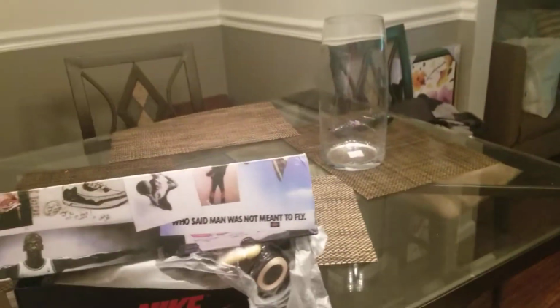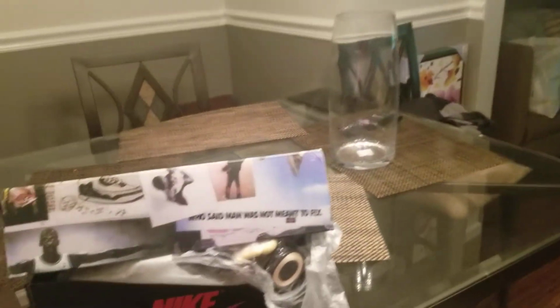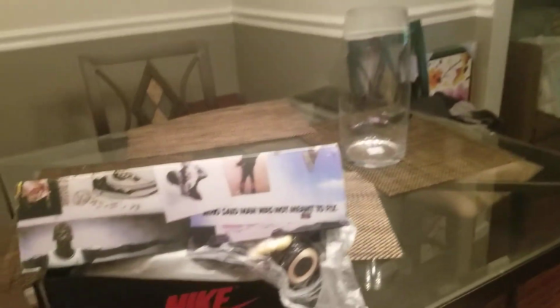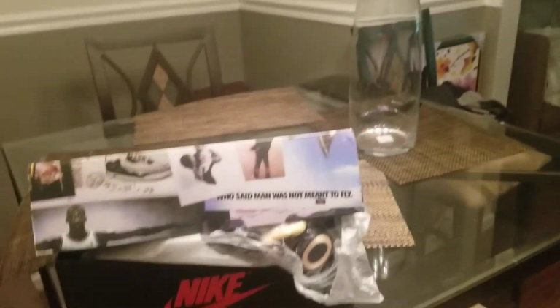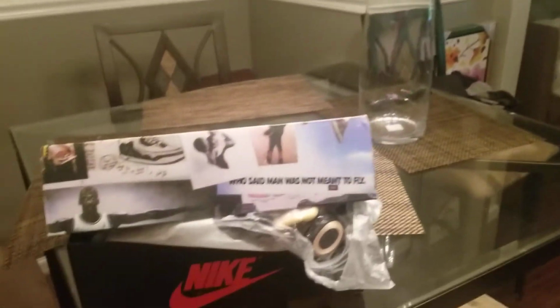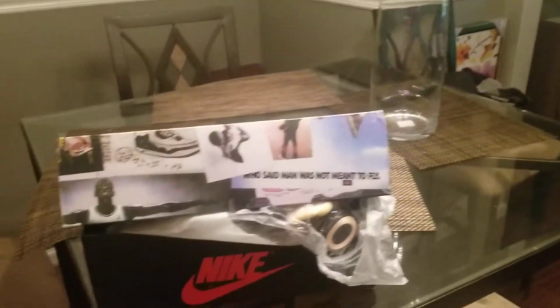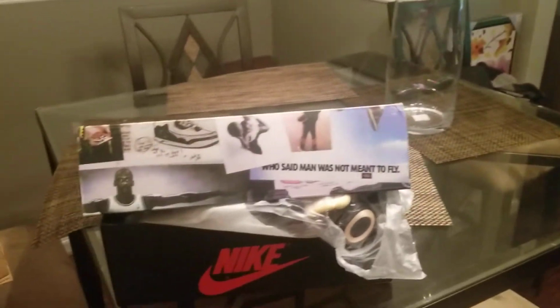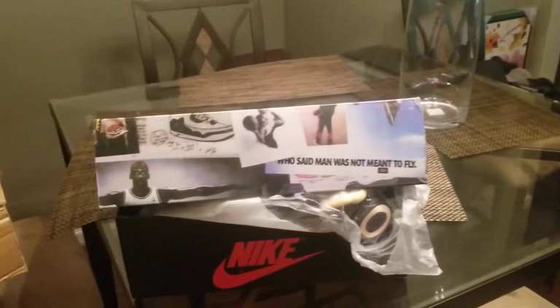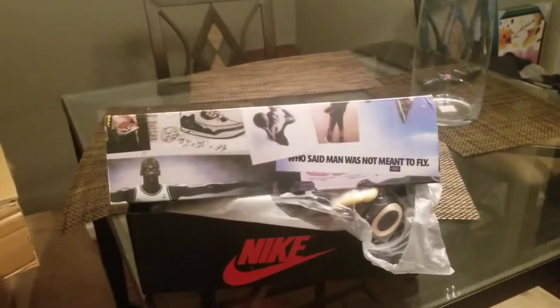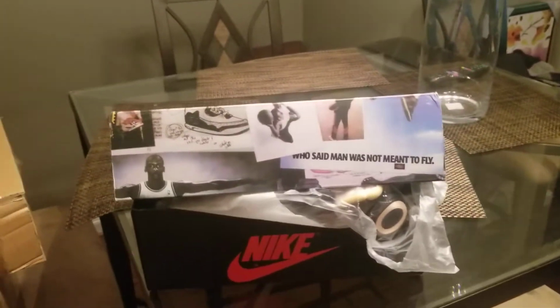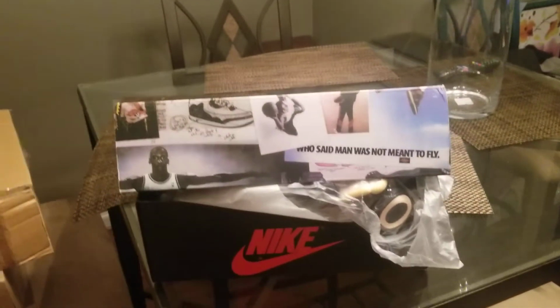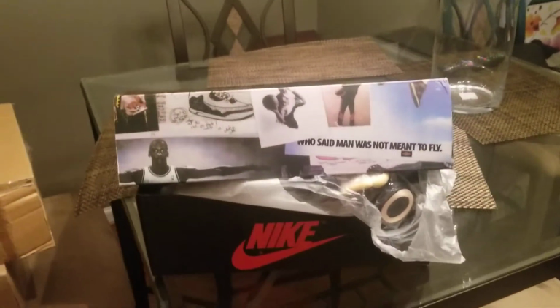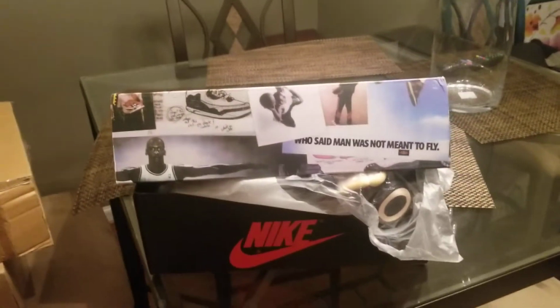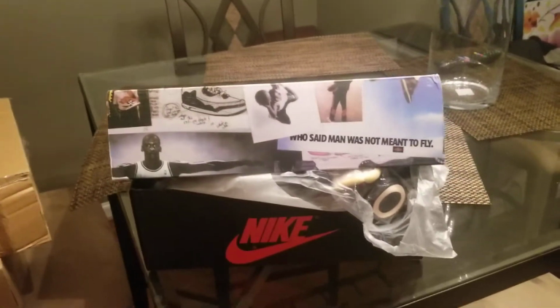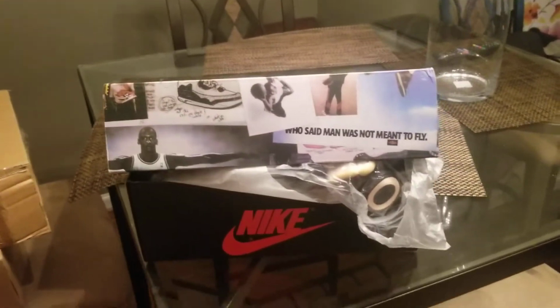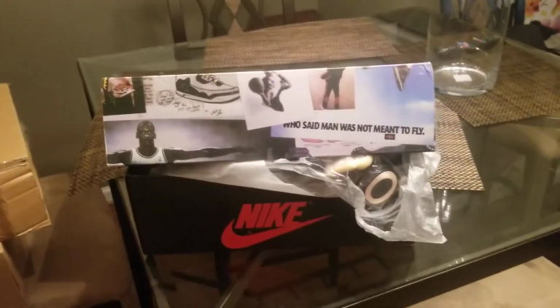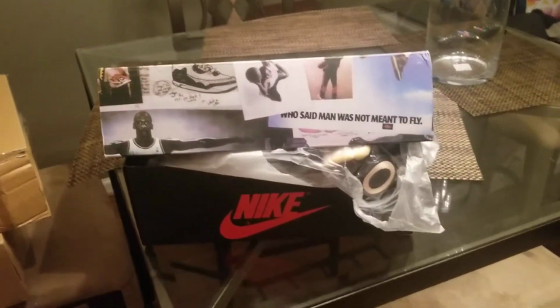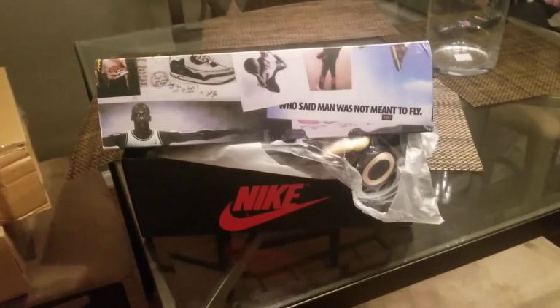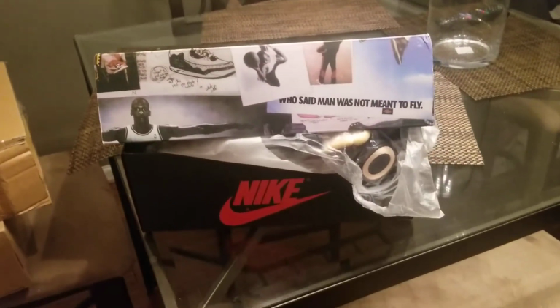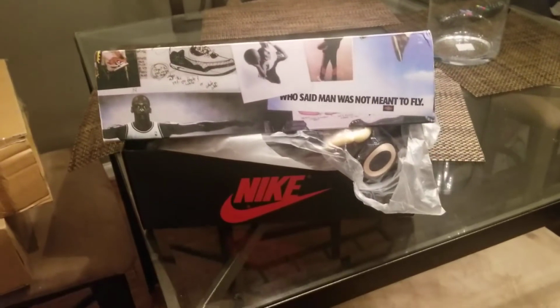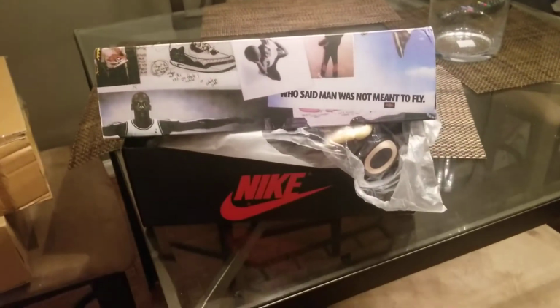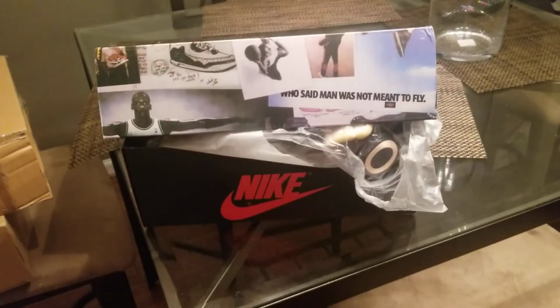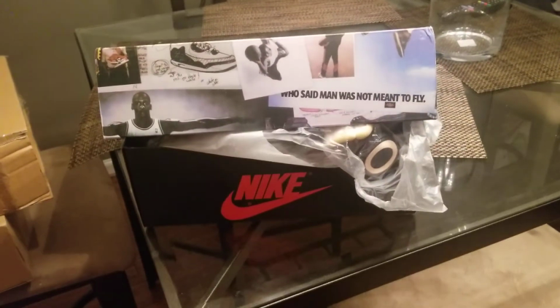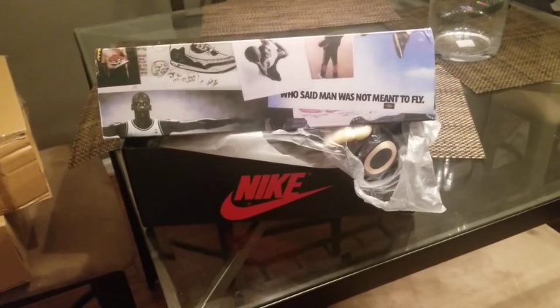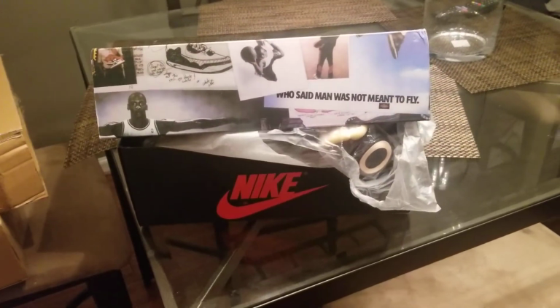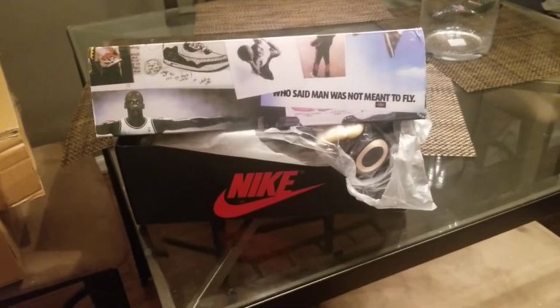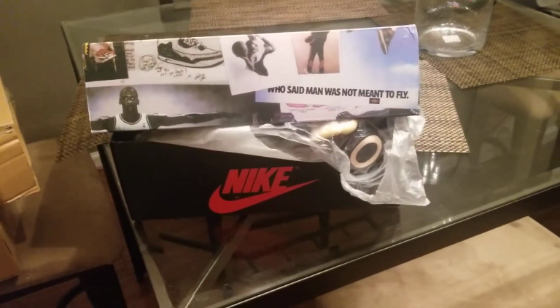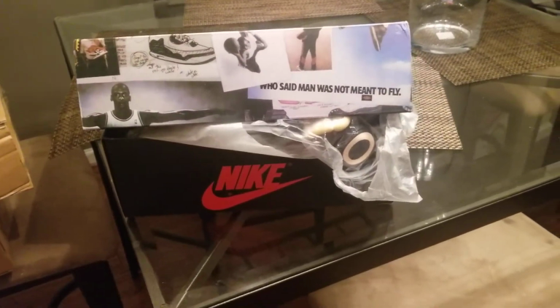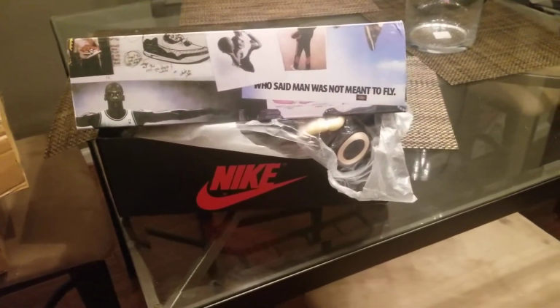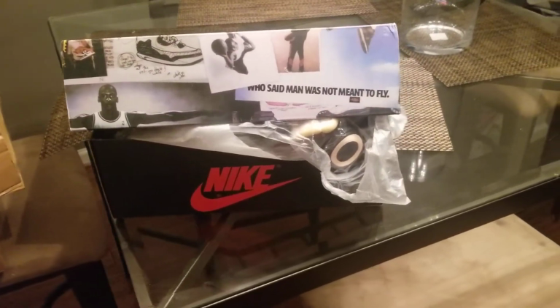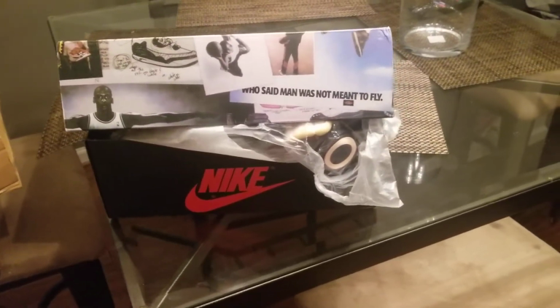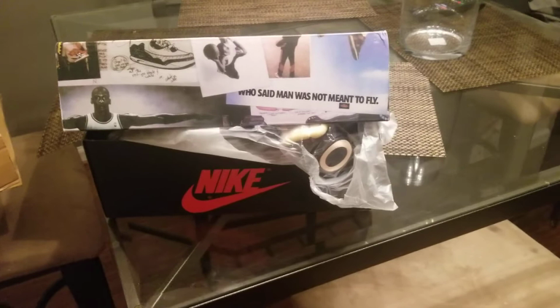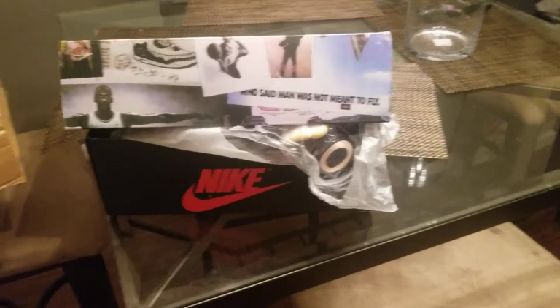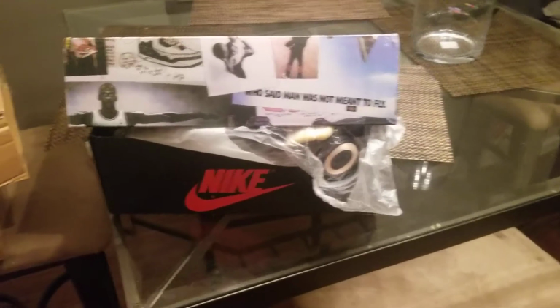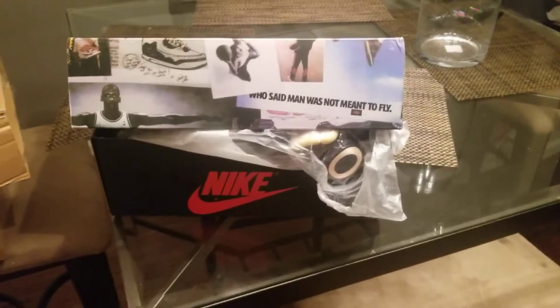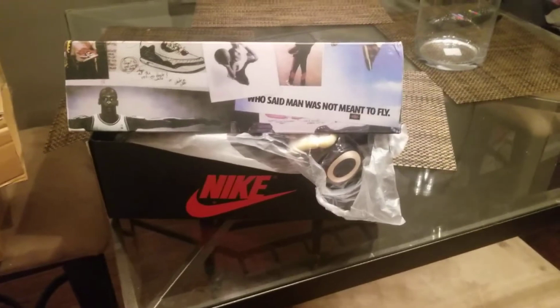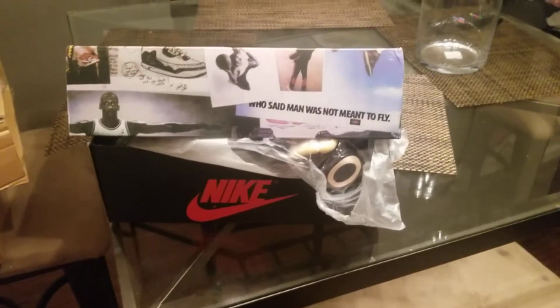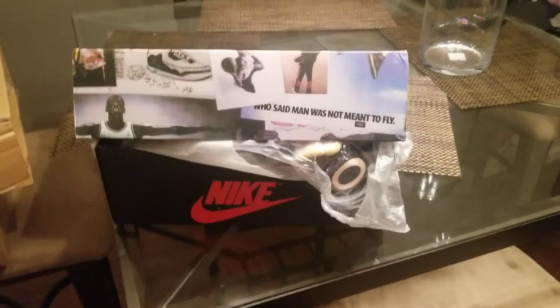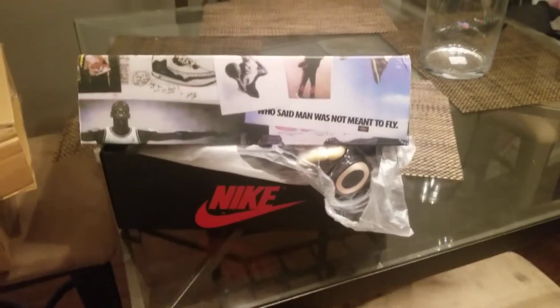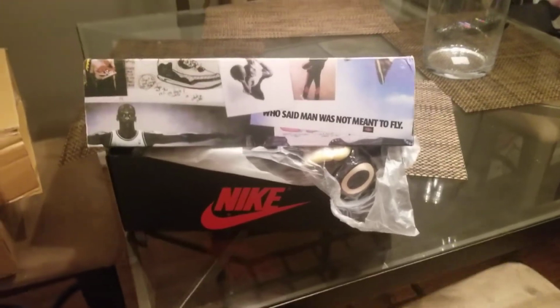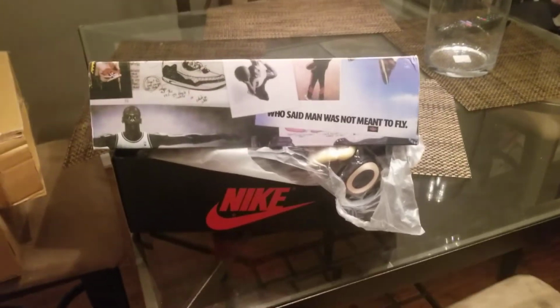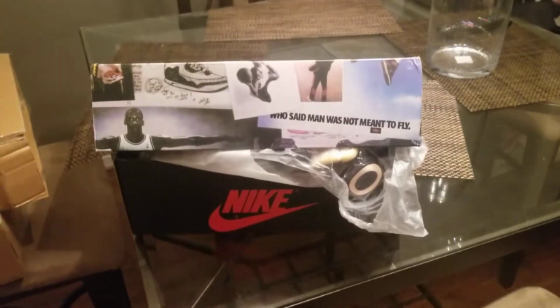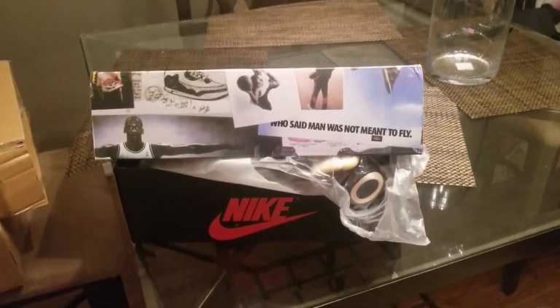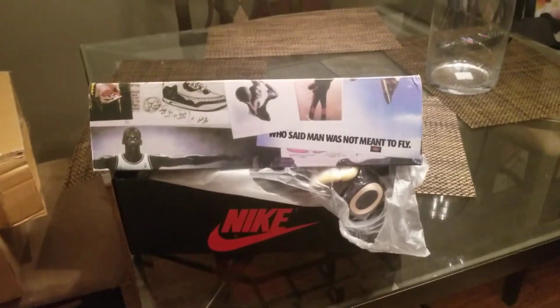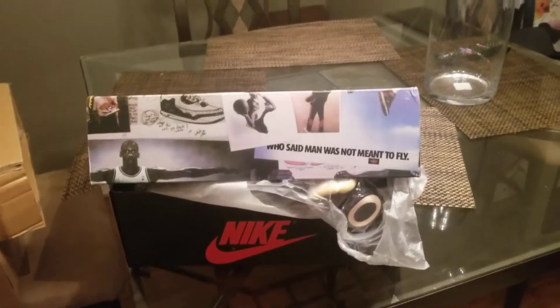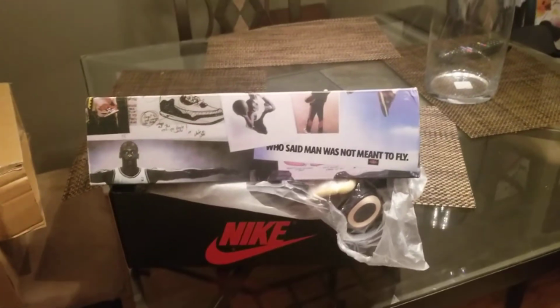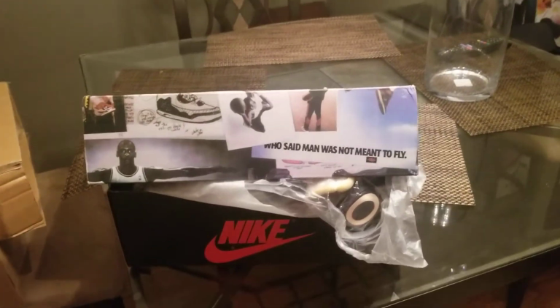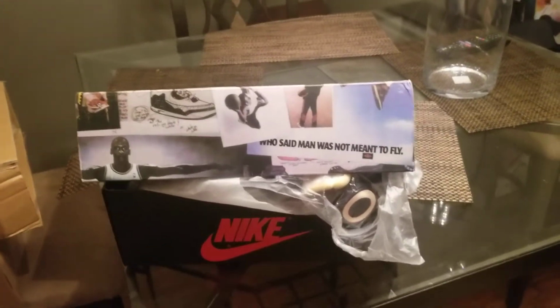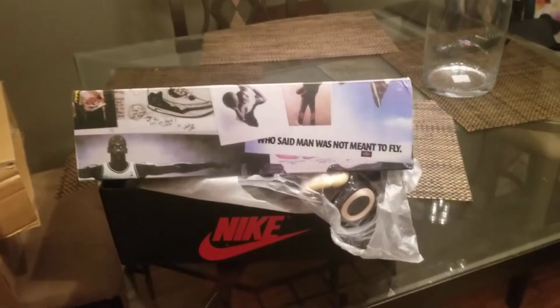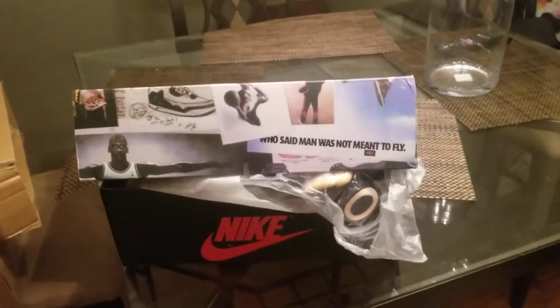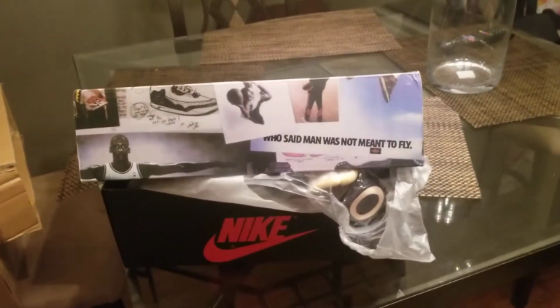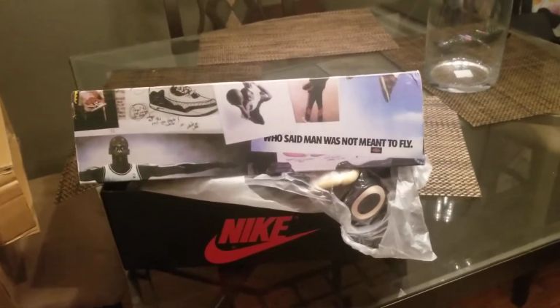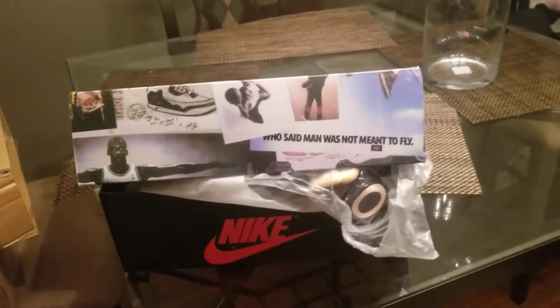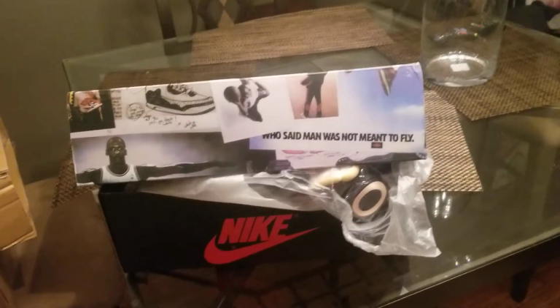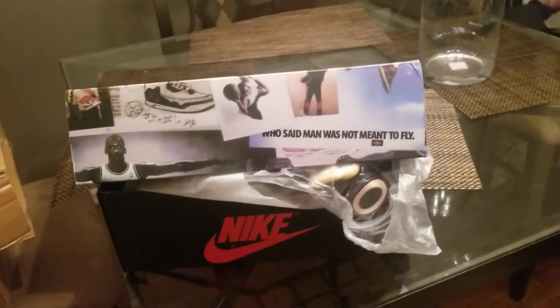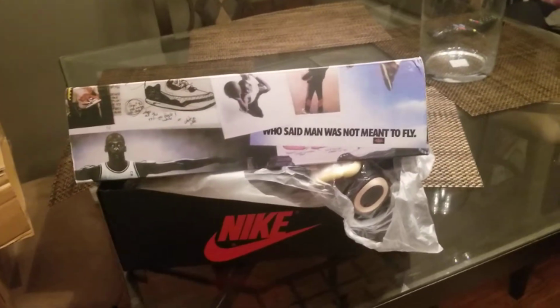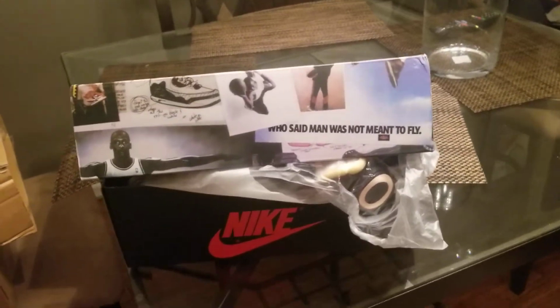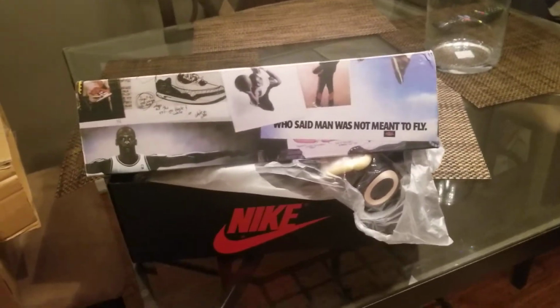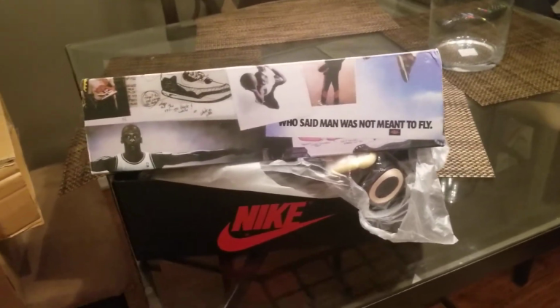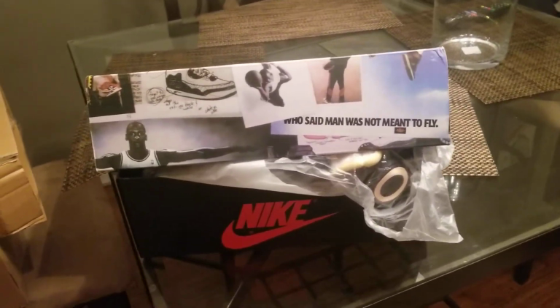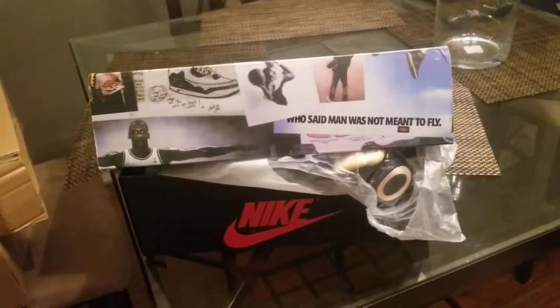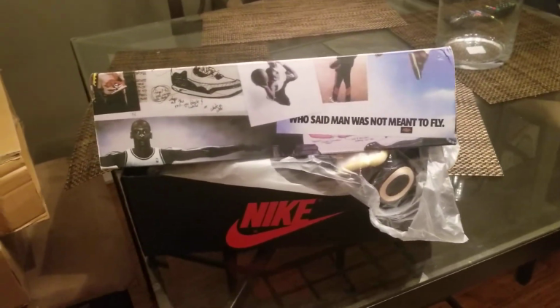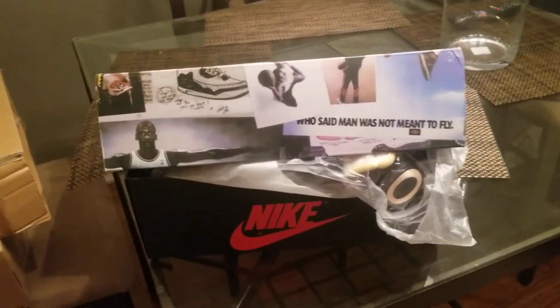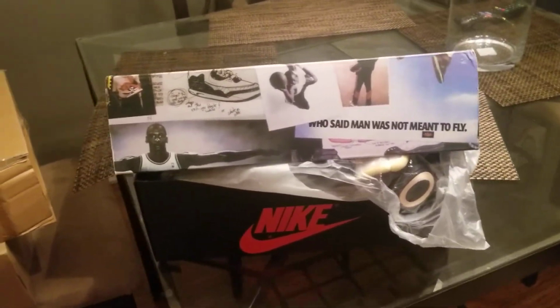Yeah y'all, we back with another drop from Hot Kicks. This time we got the Union L.A. Jordan 1s.